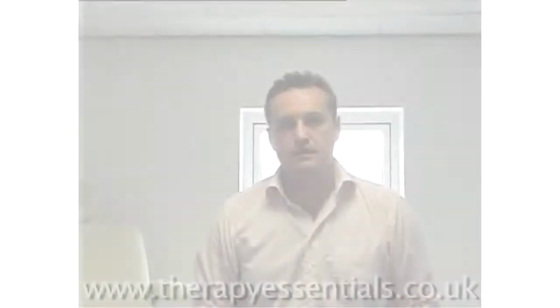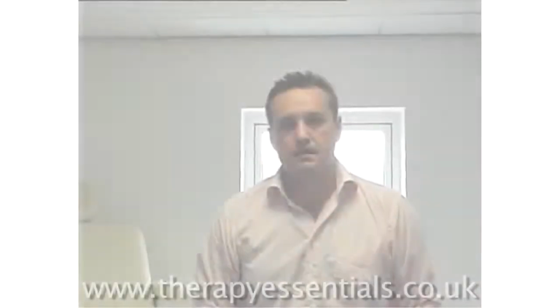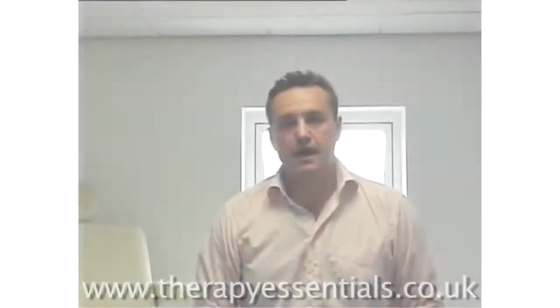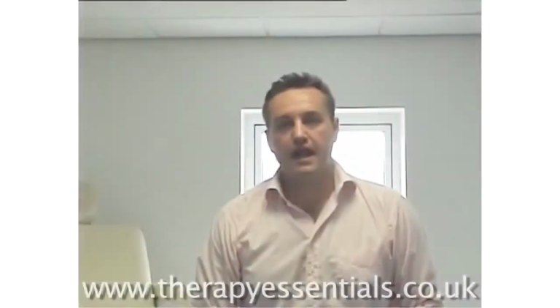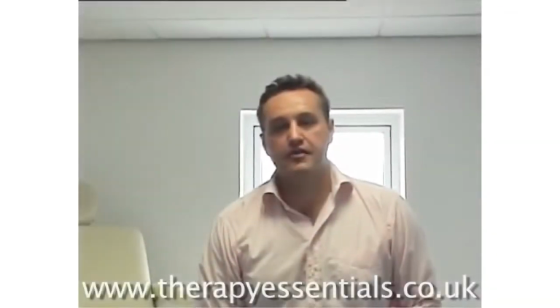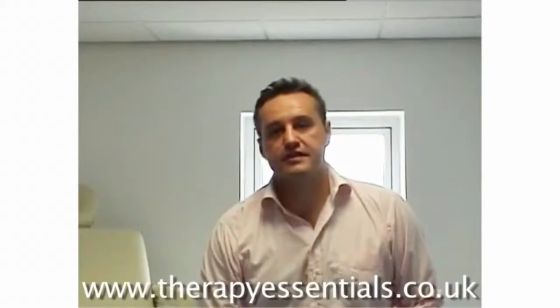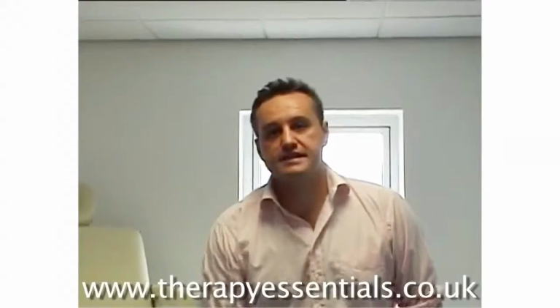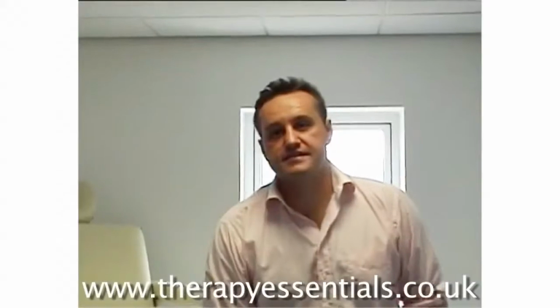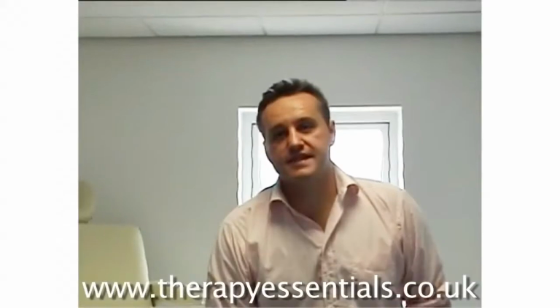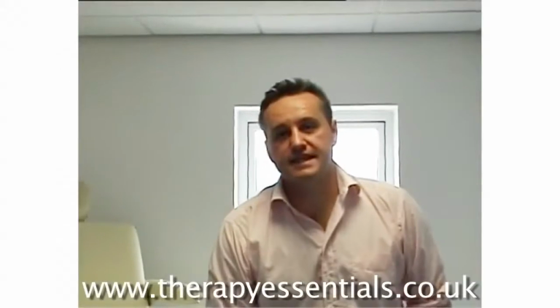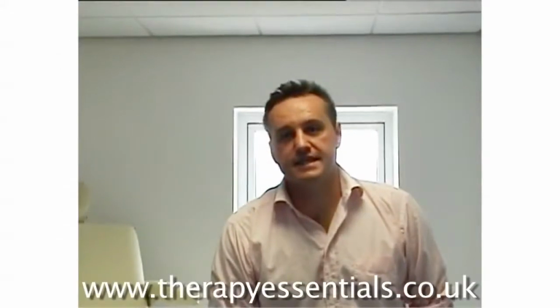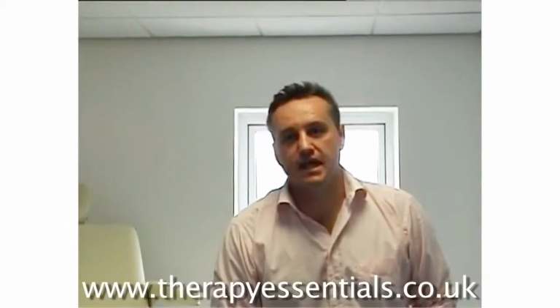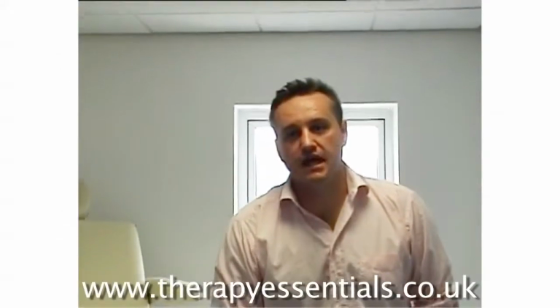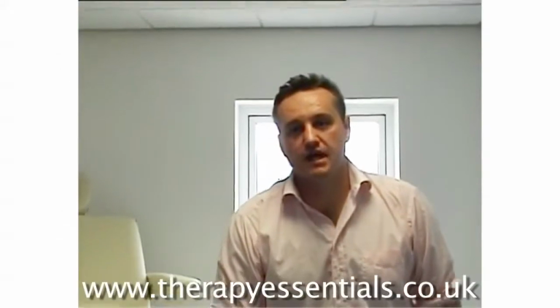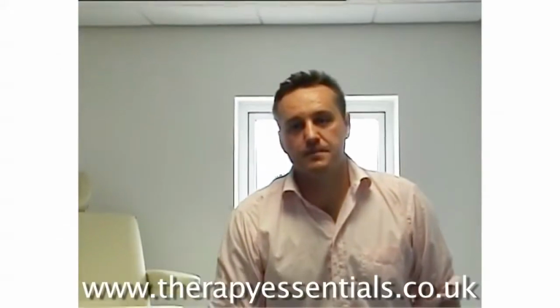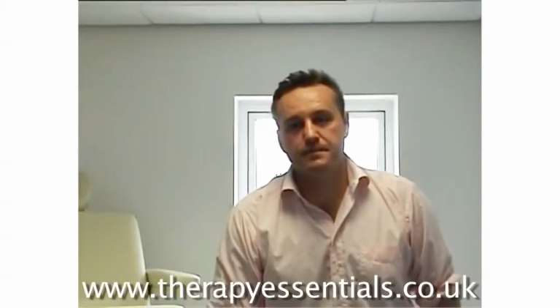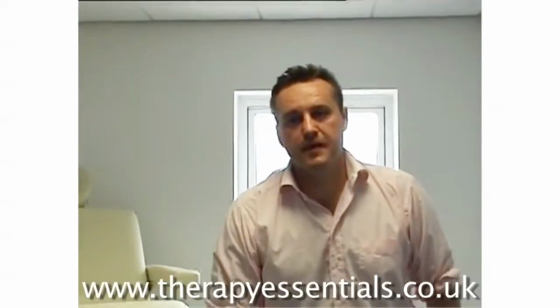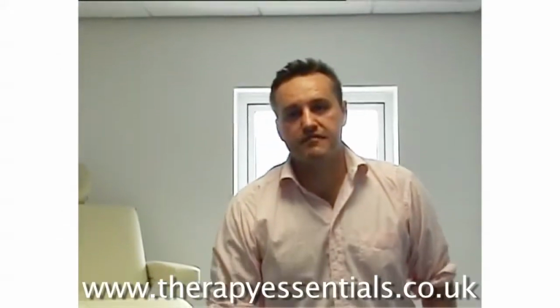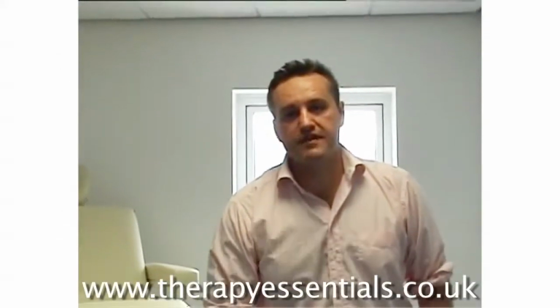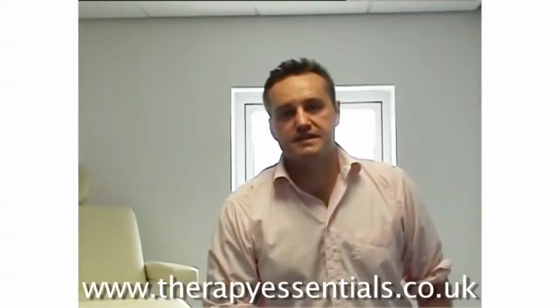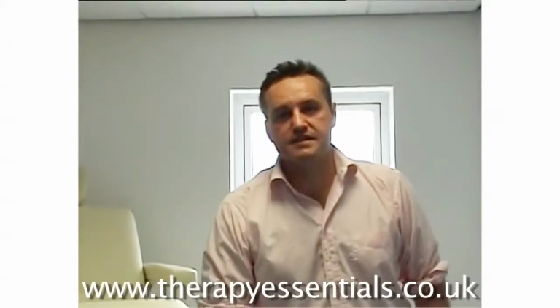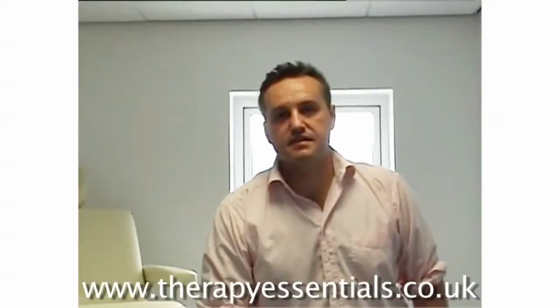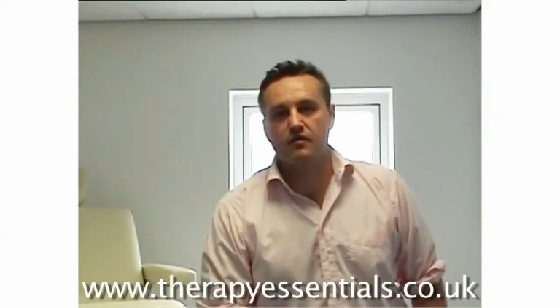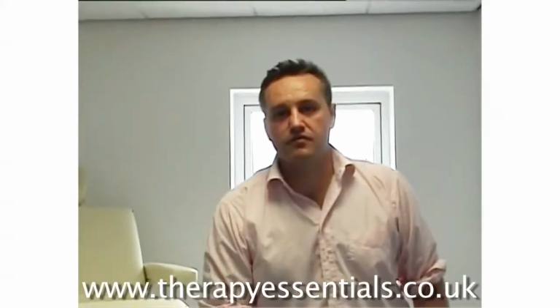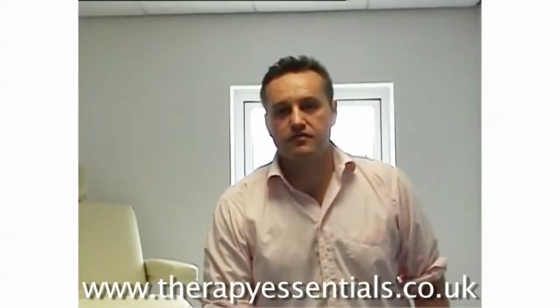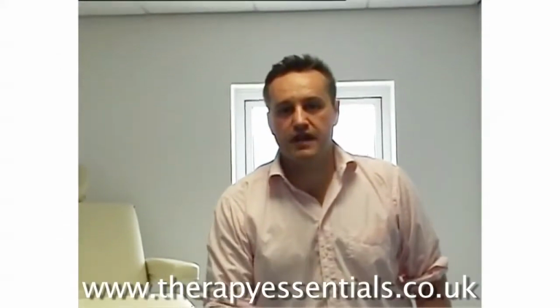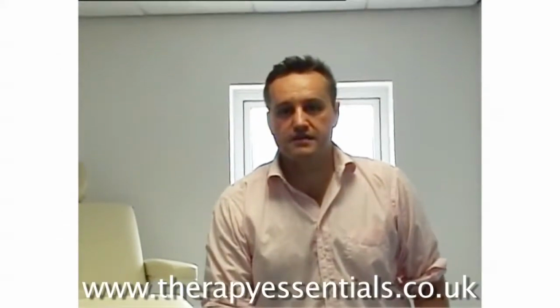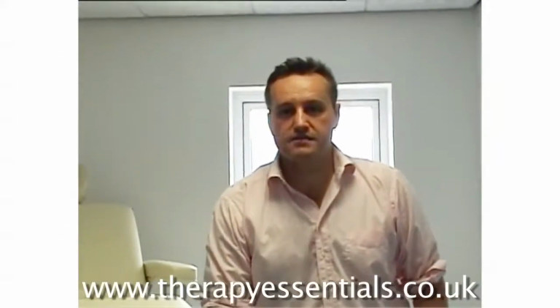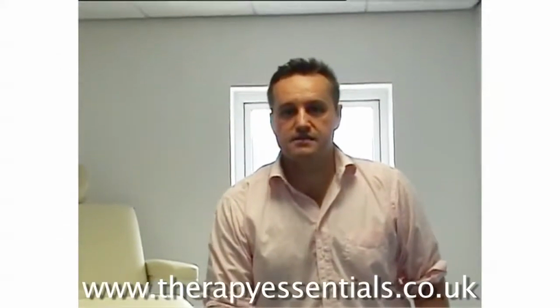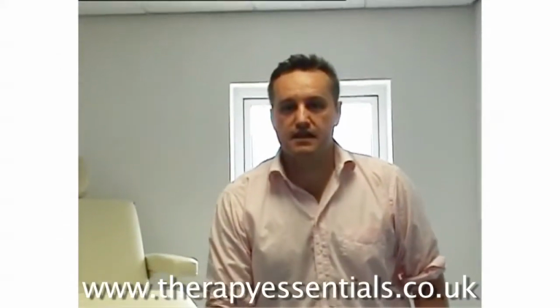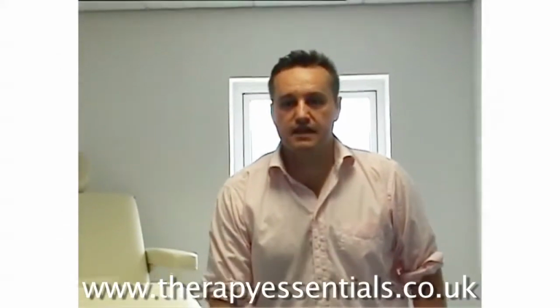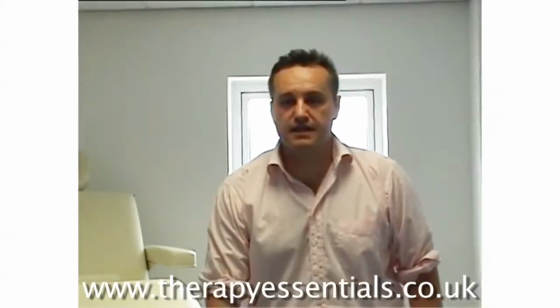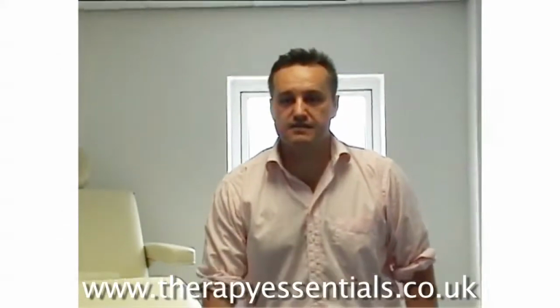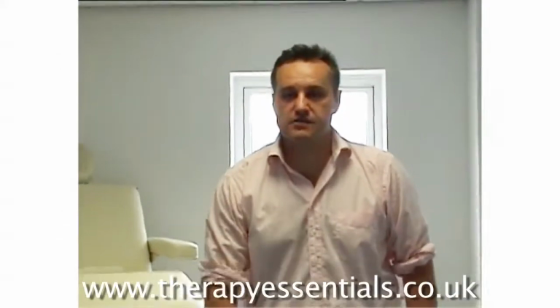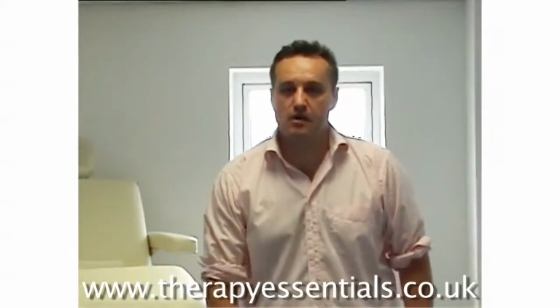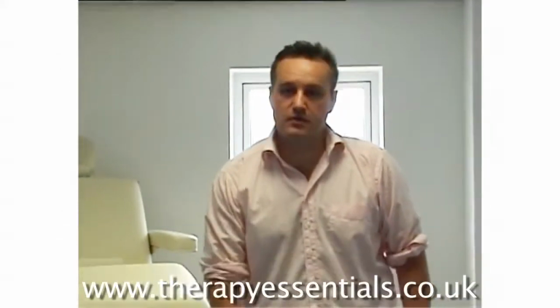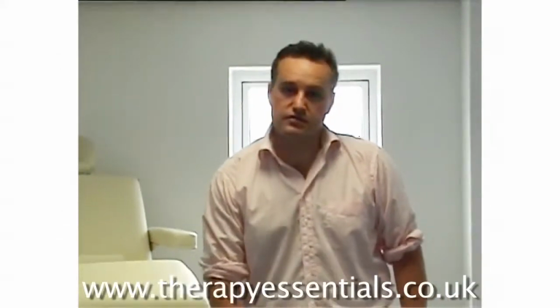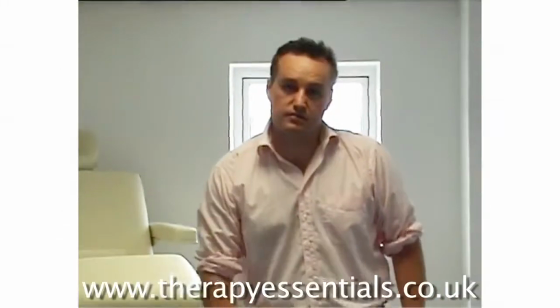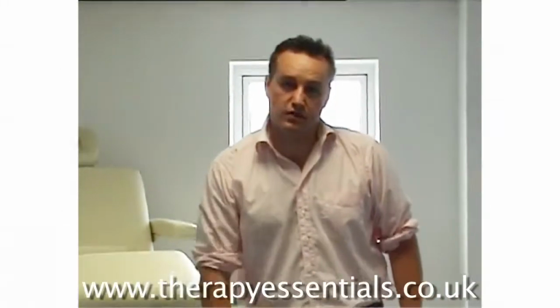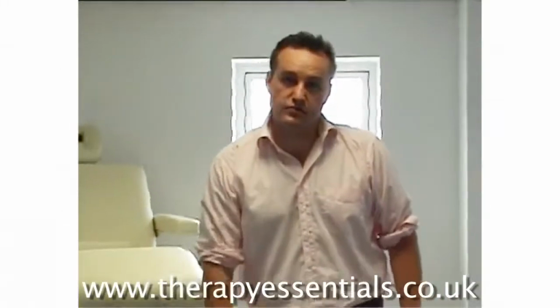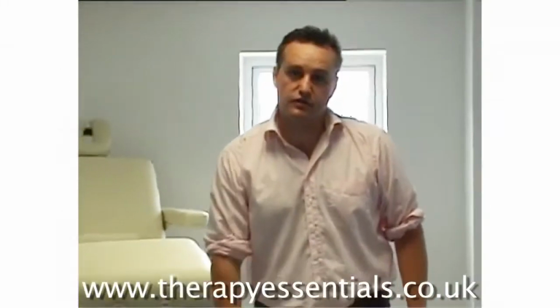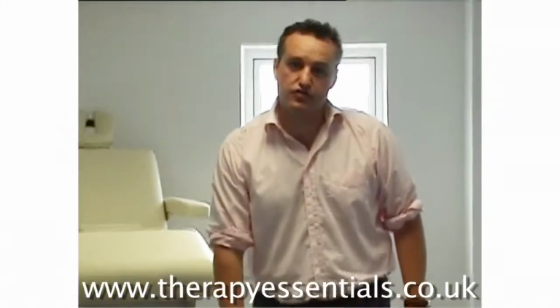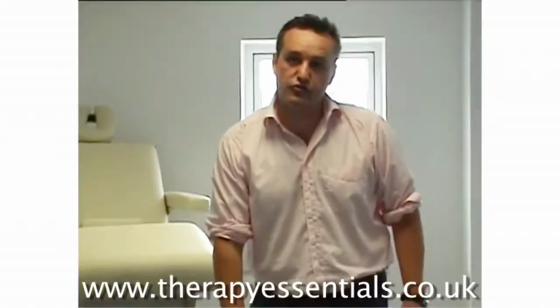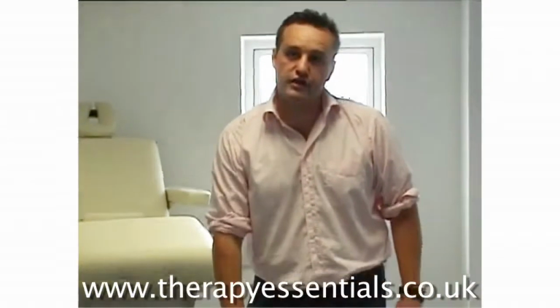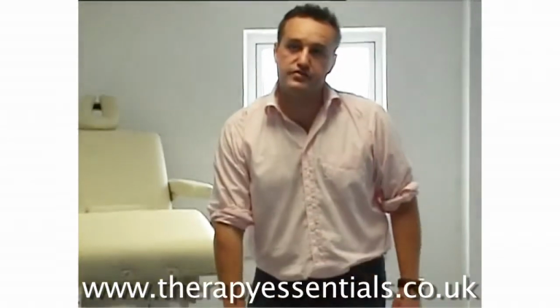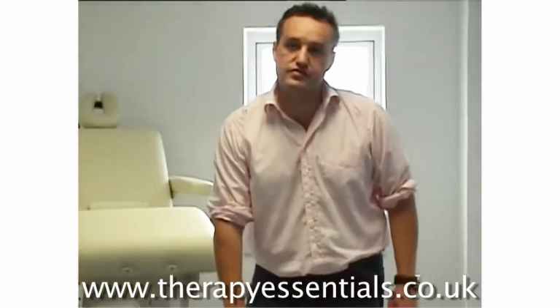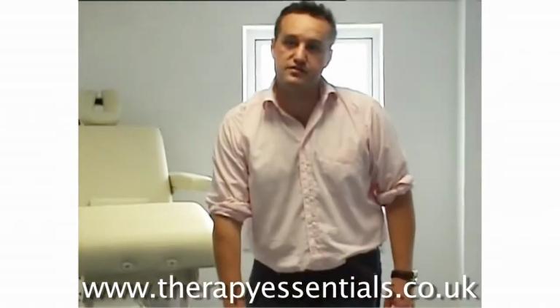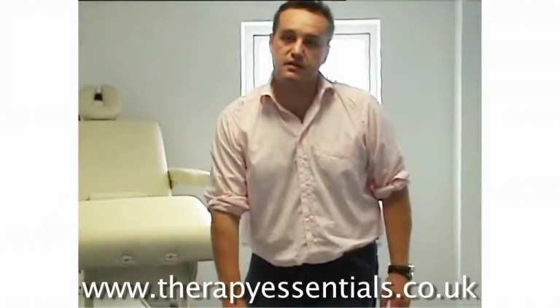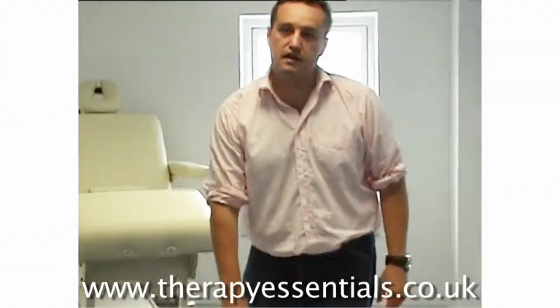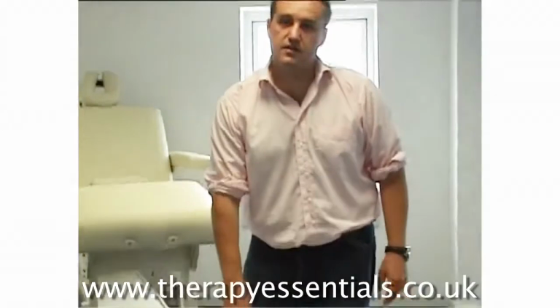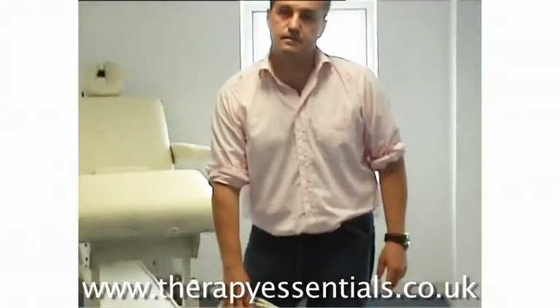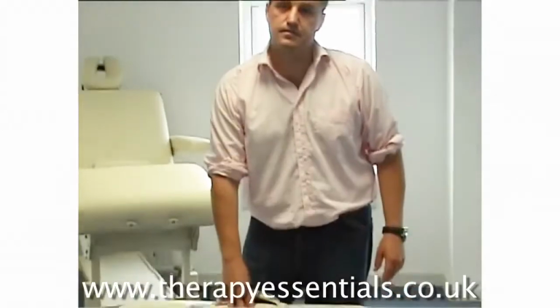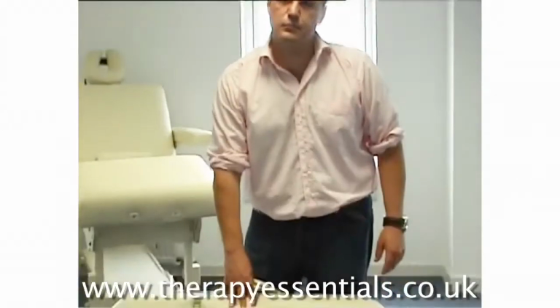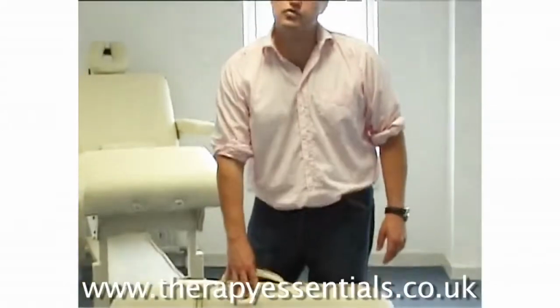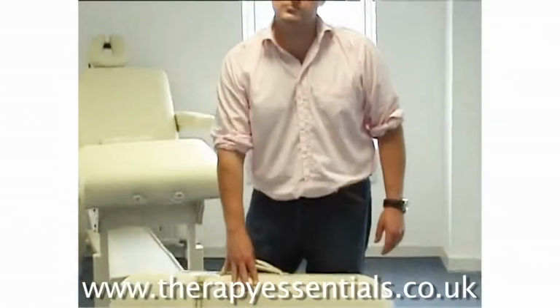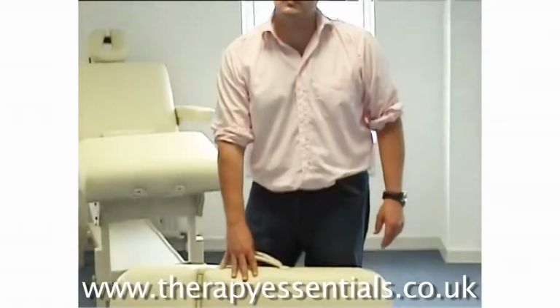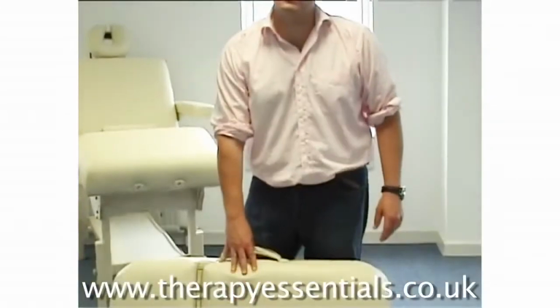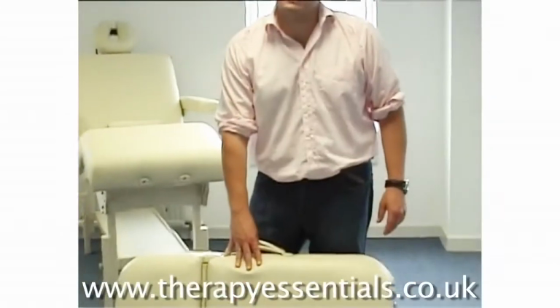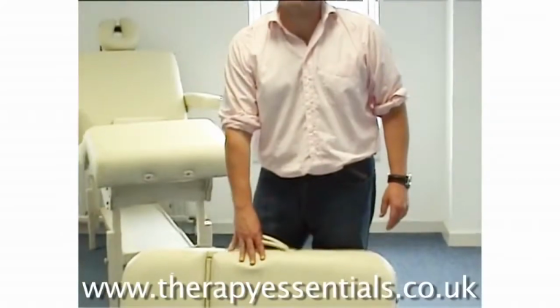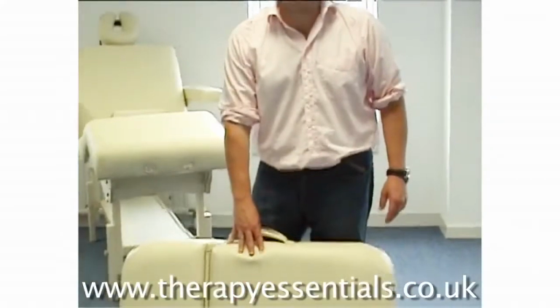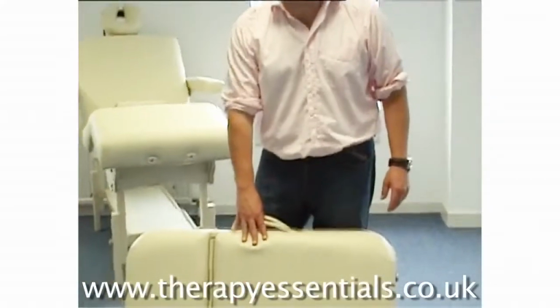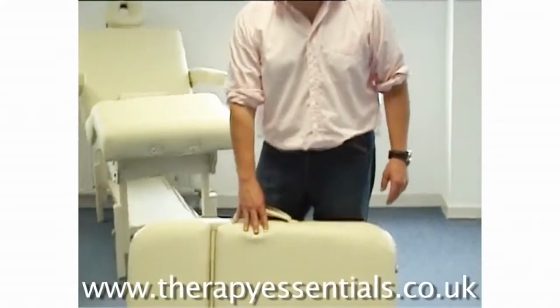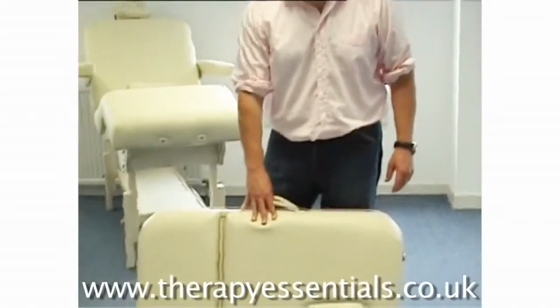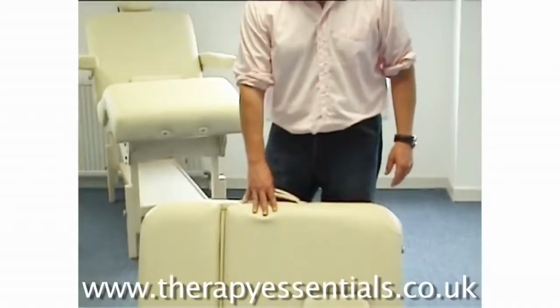Hello, this is the Affinity Comfort Flex. It's our most luxurious portable couch that we do.